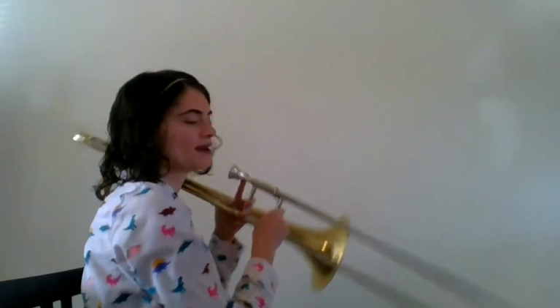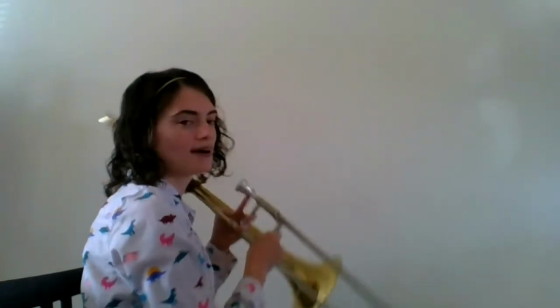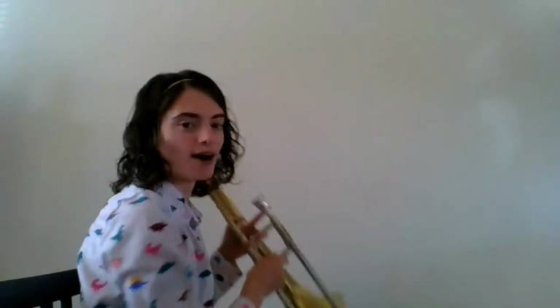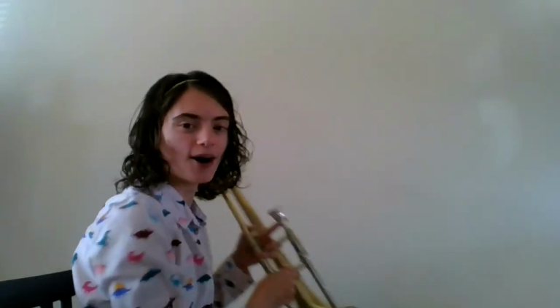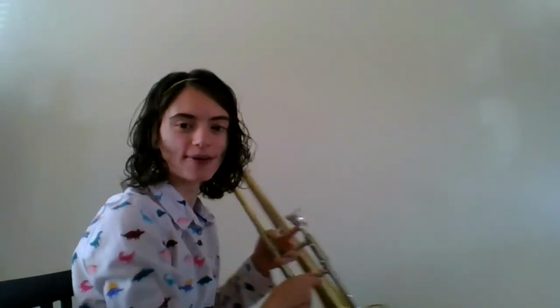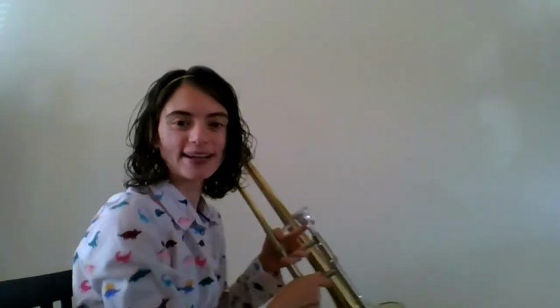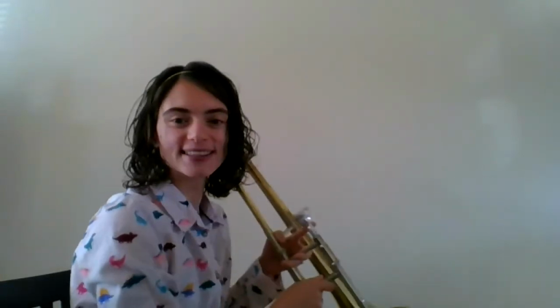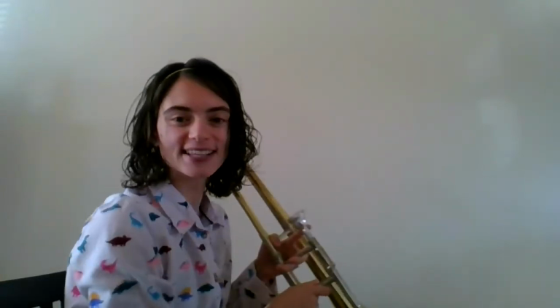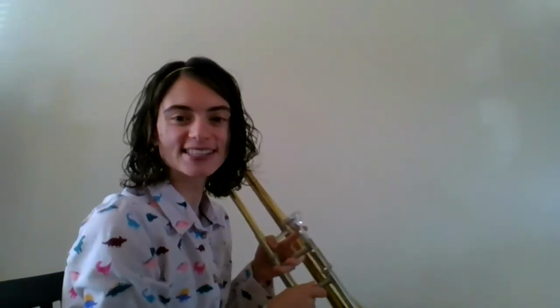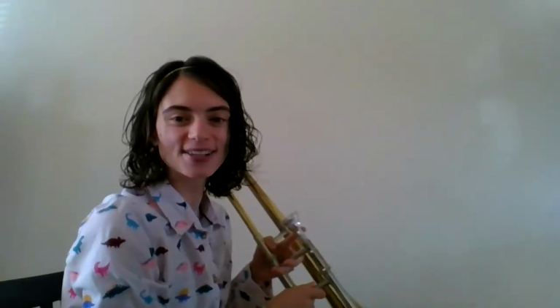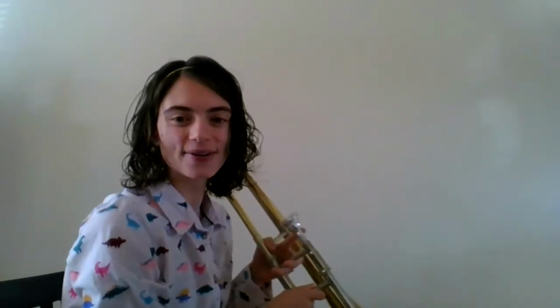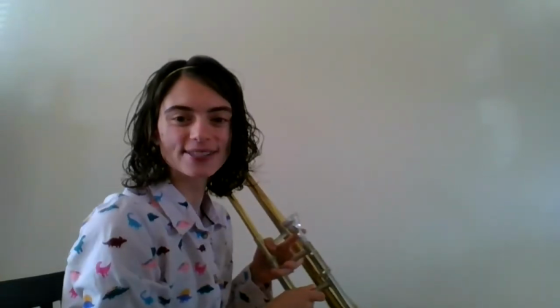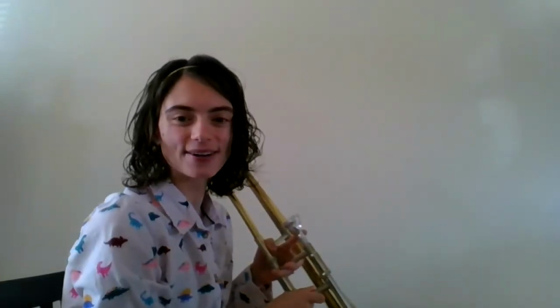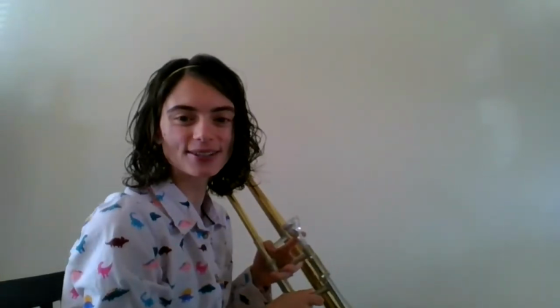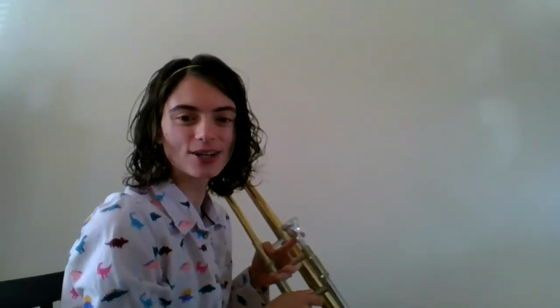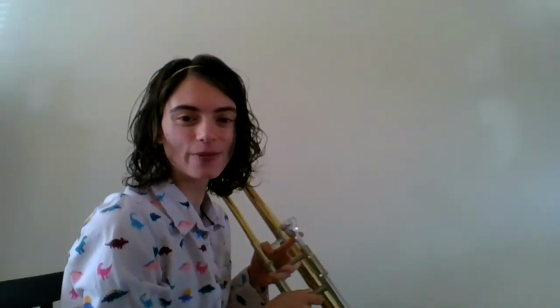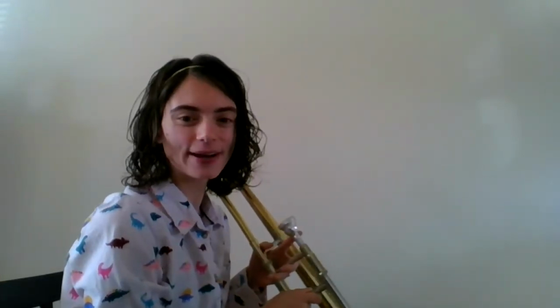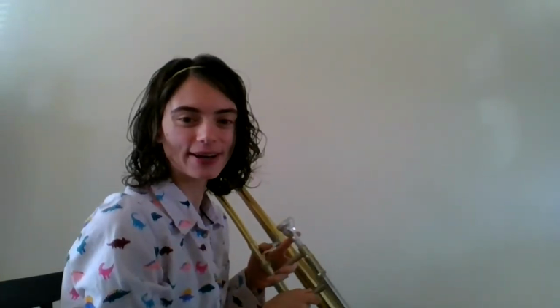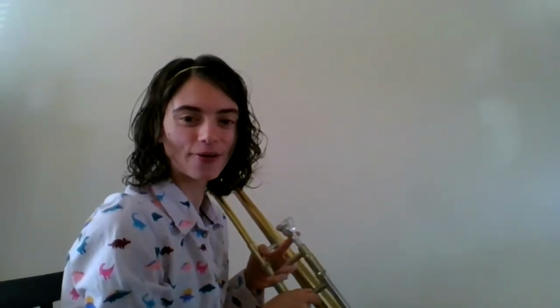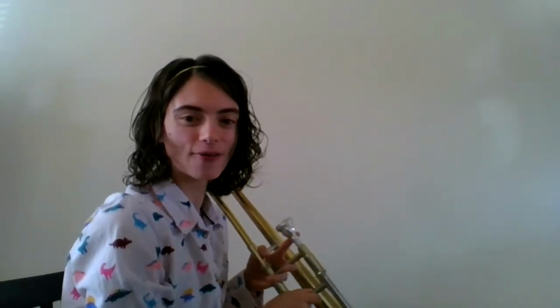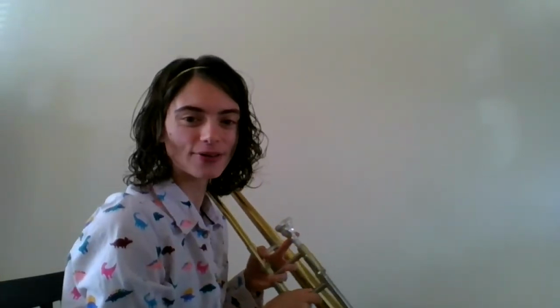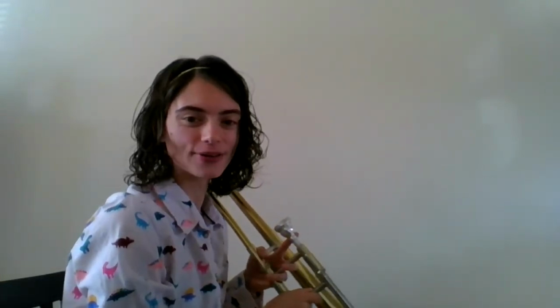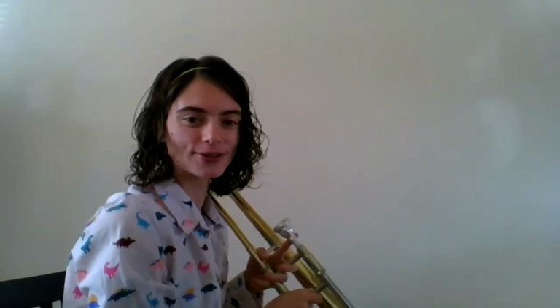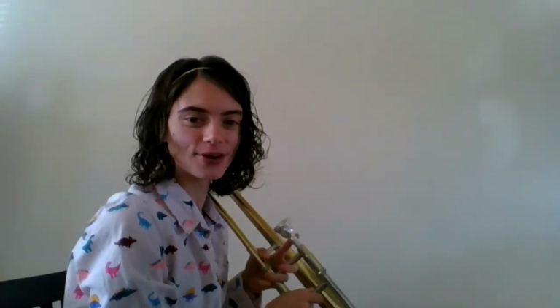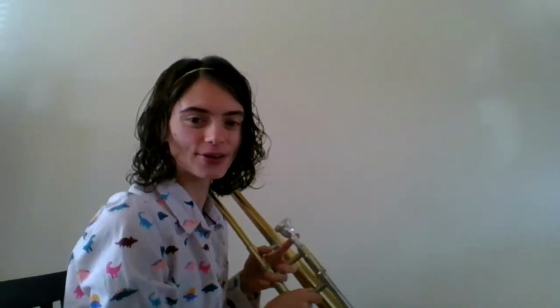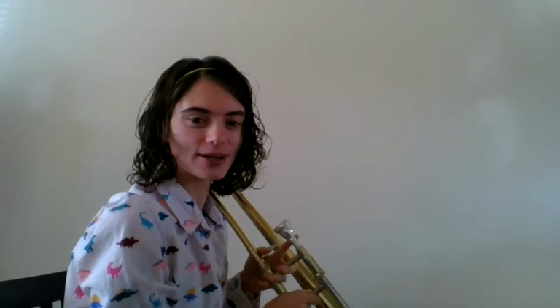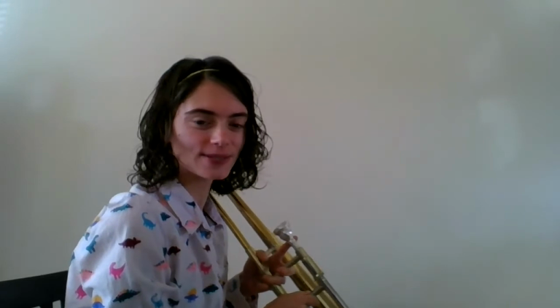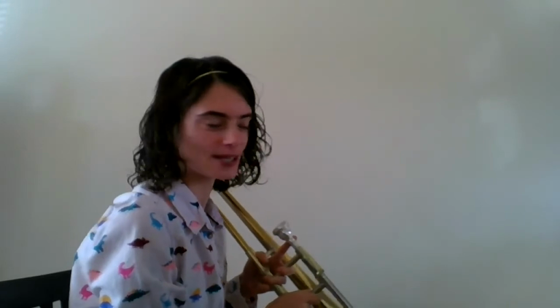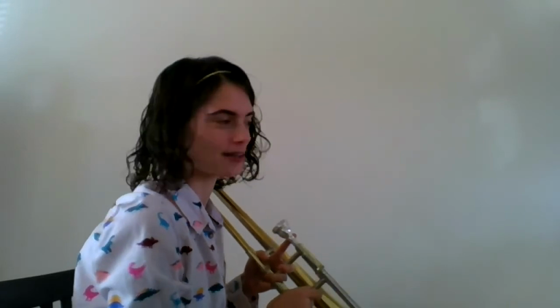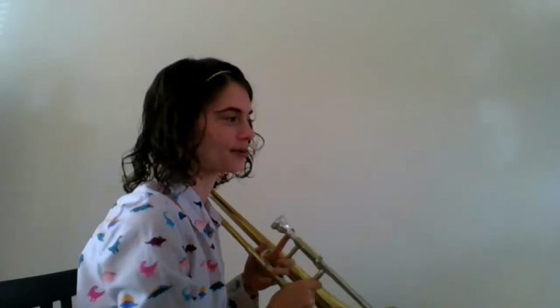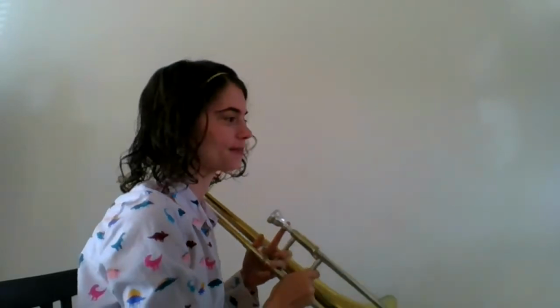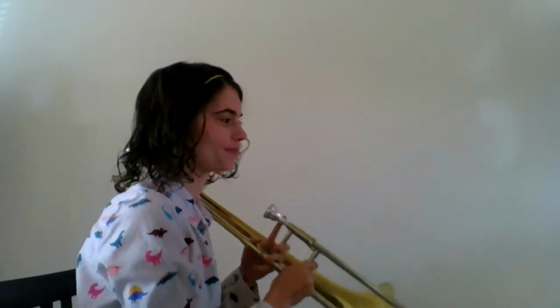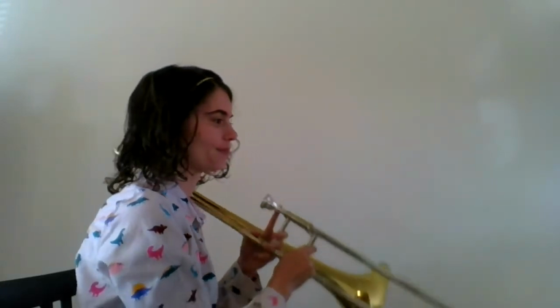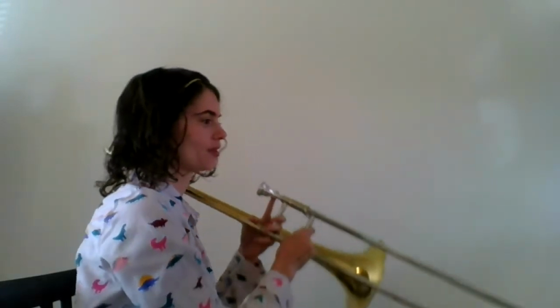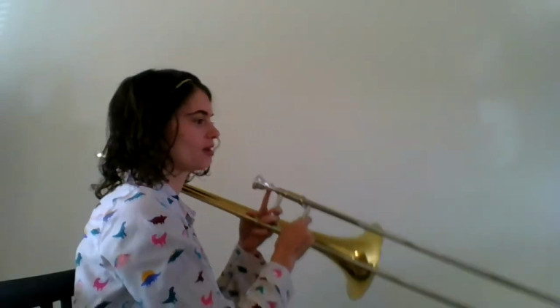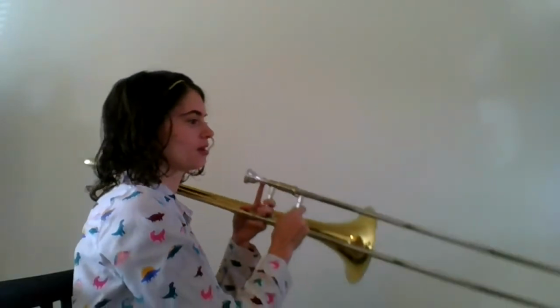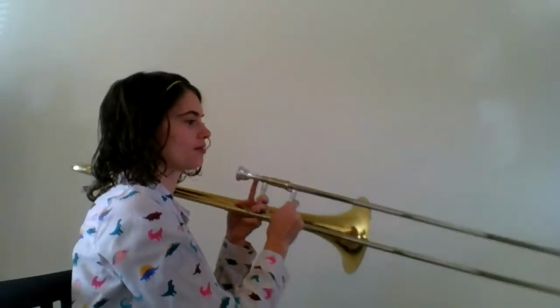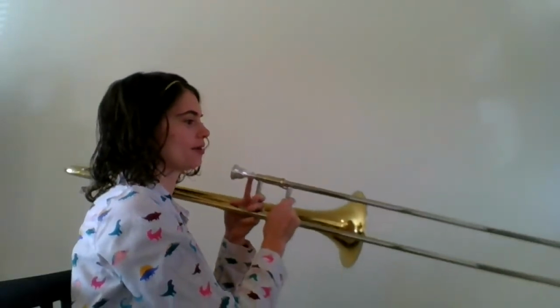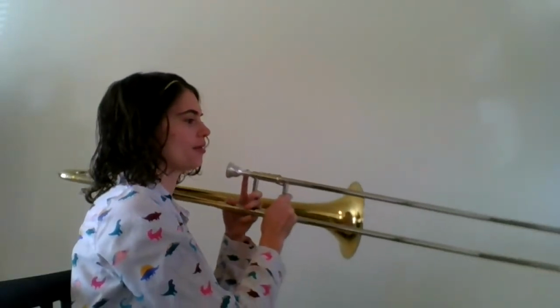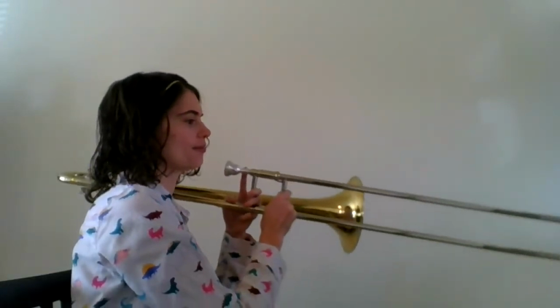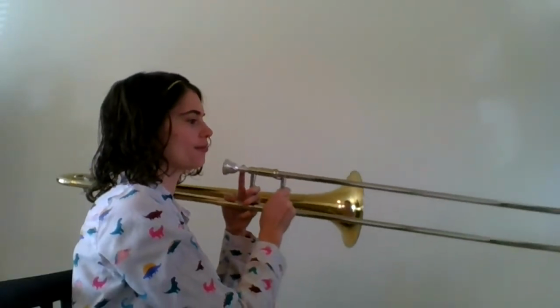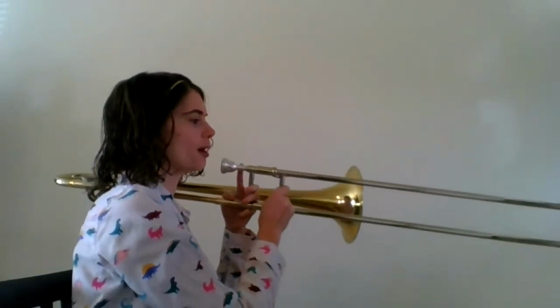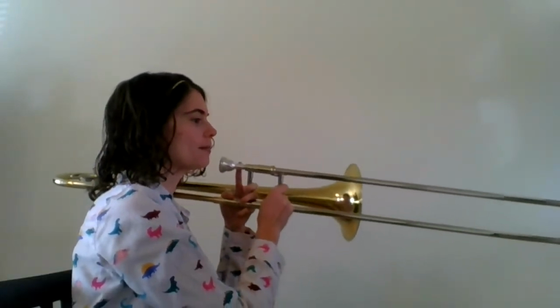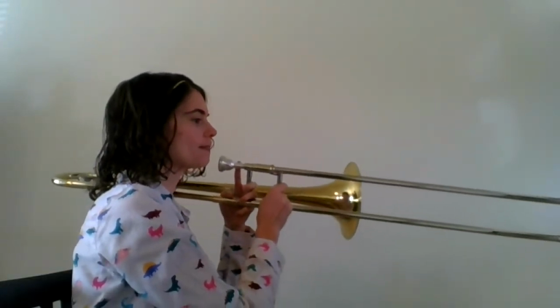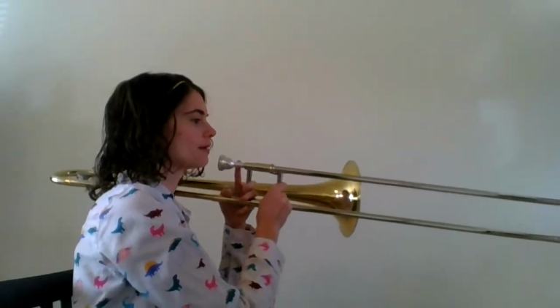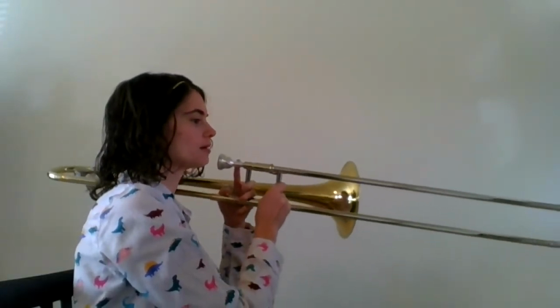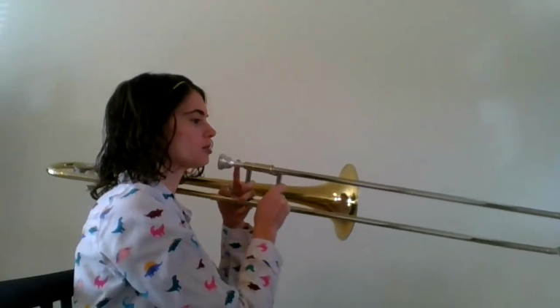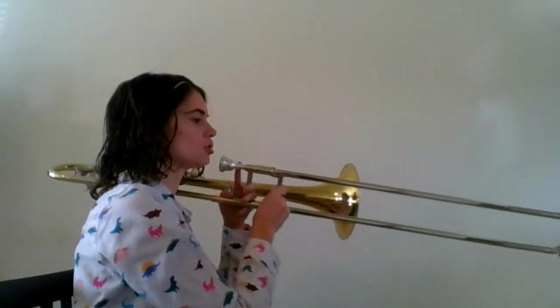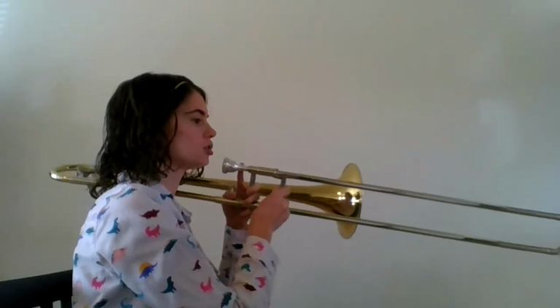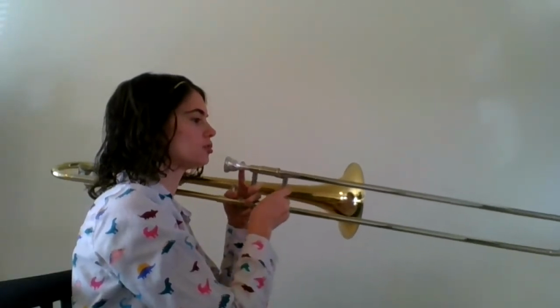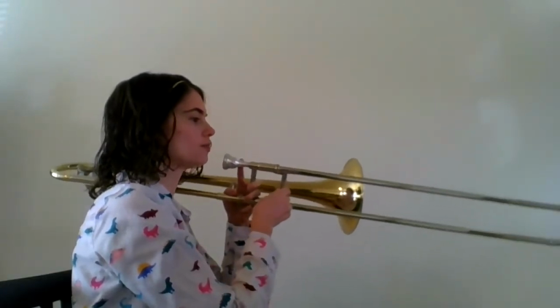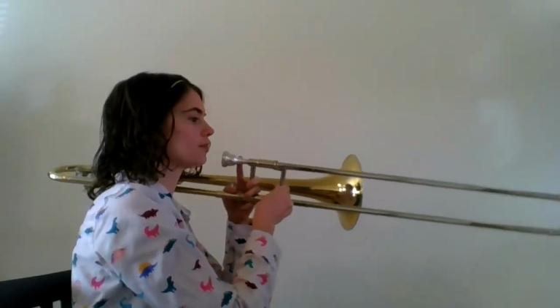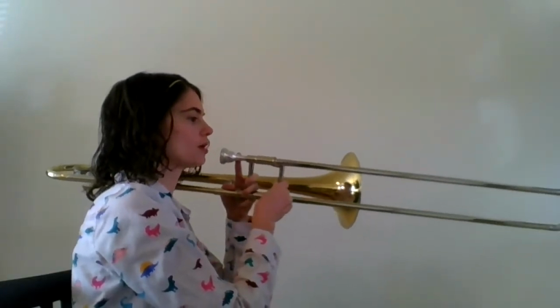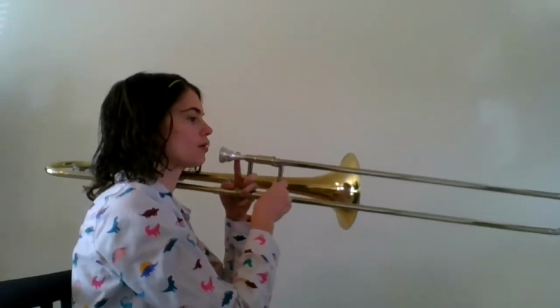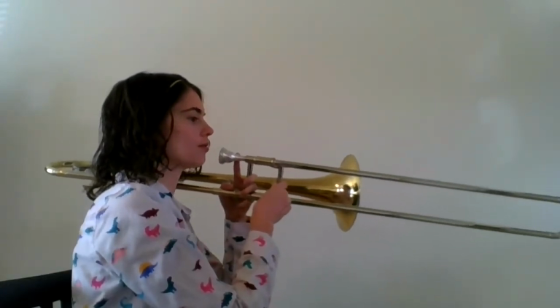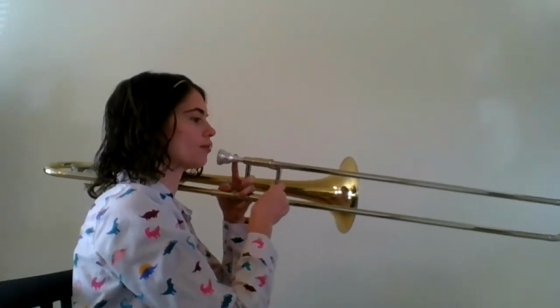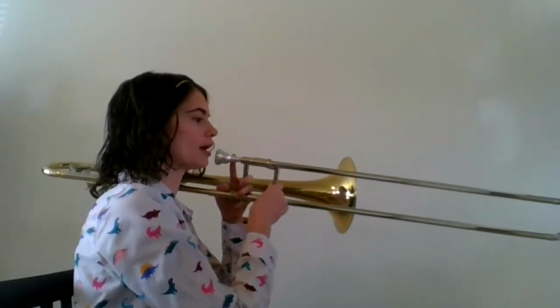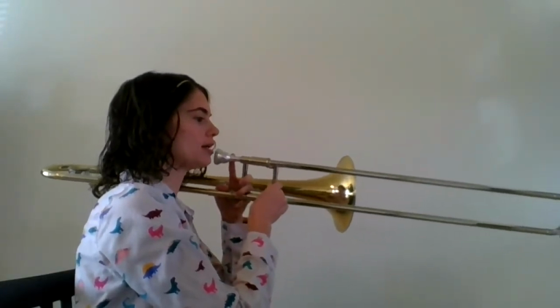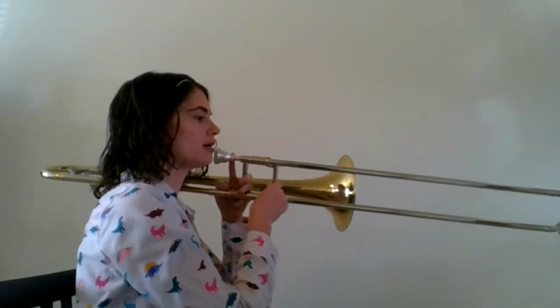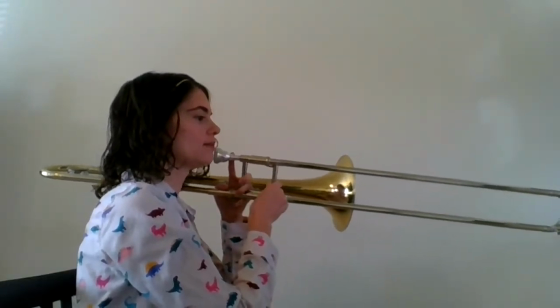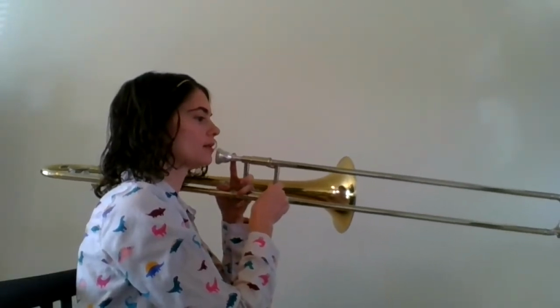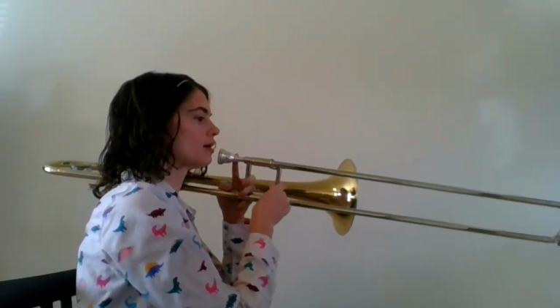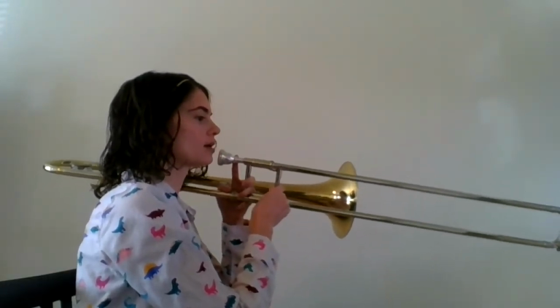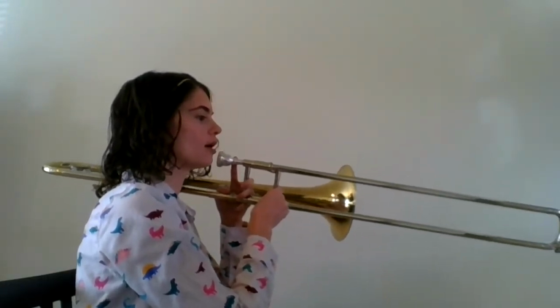Alright, let's slow it down a little bit and go over those note names together. Here we go. One, two, ready, go.